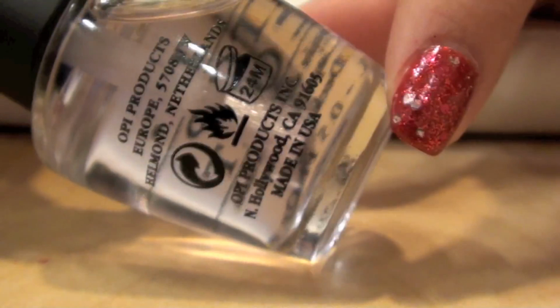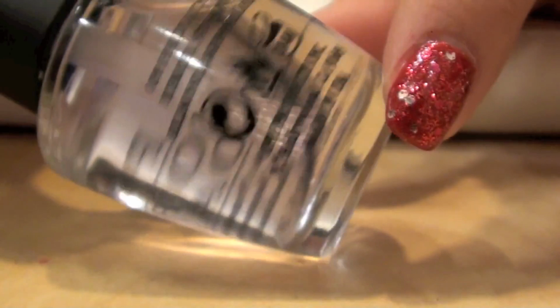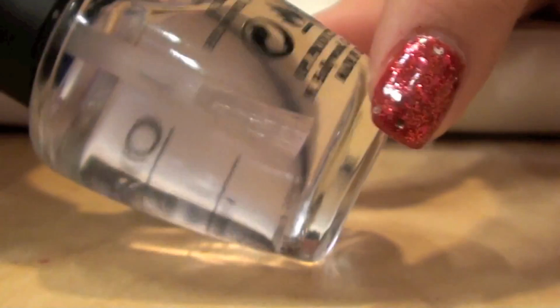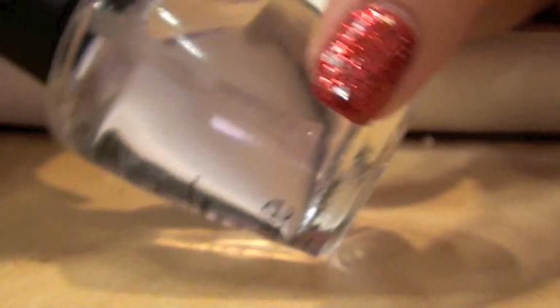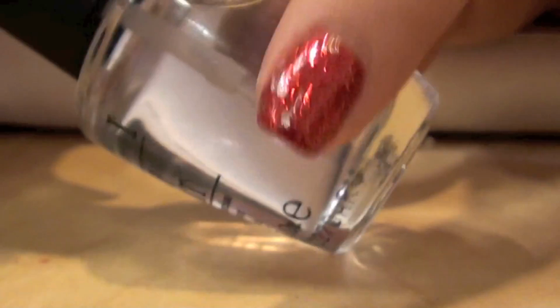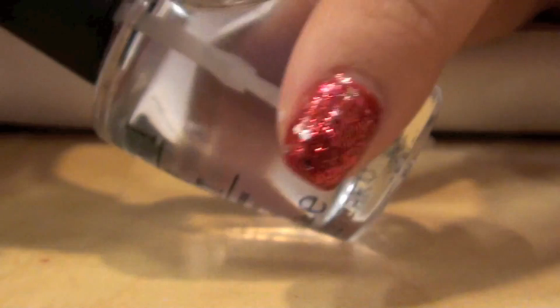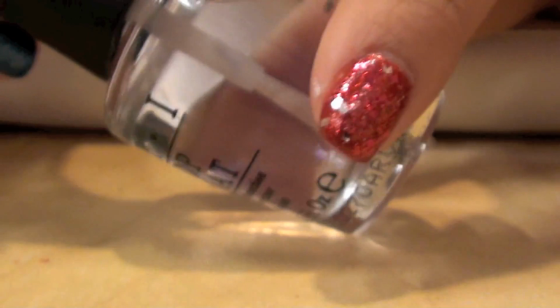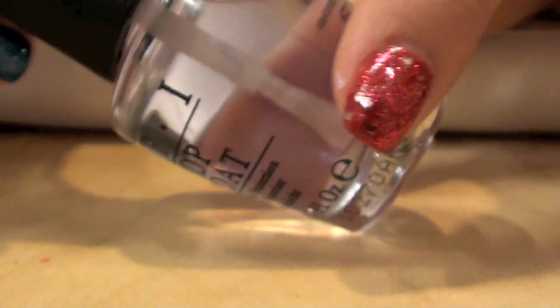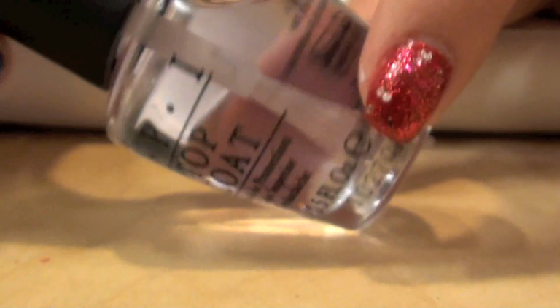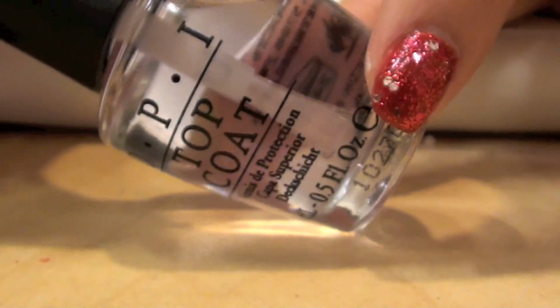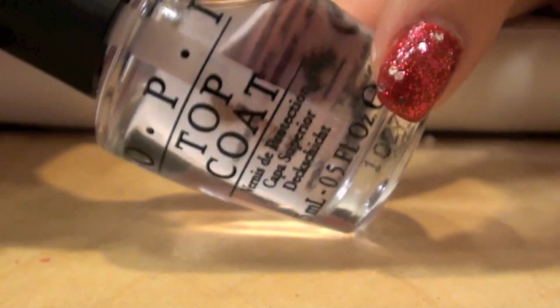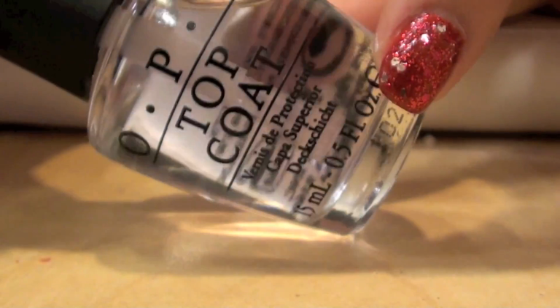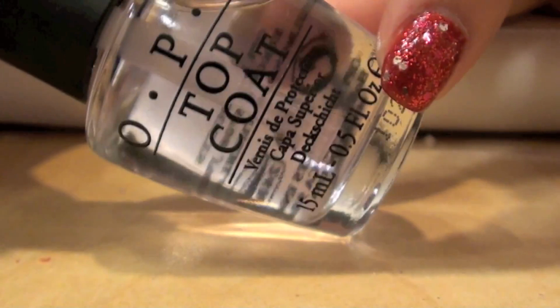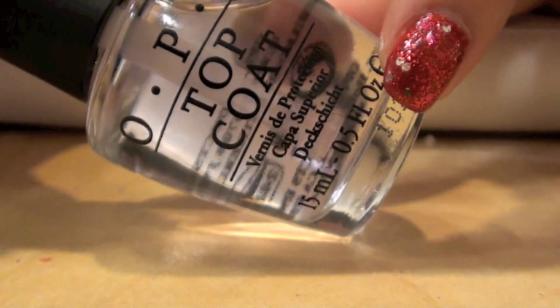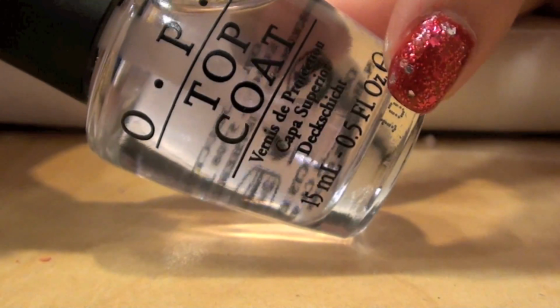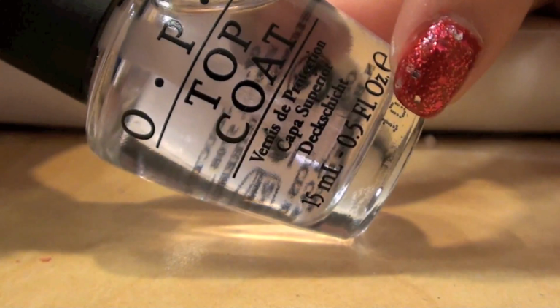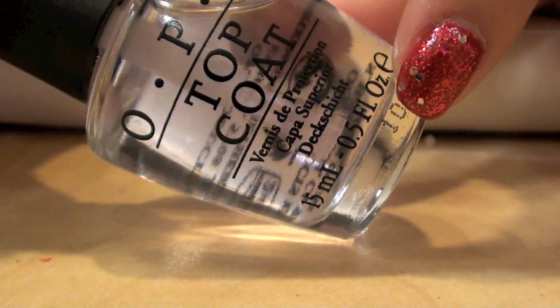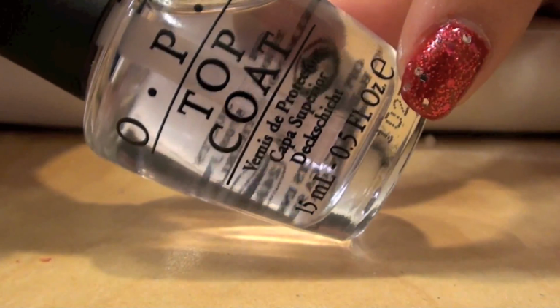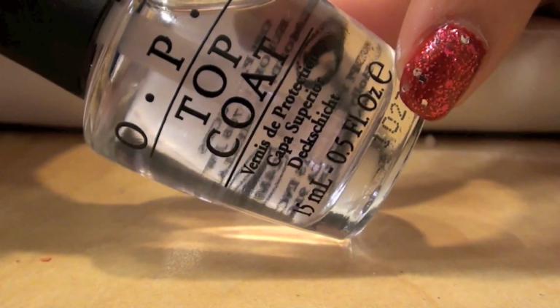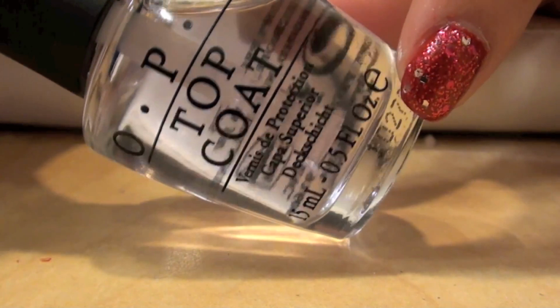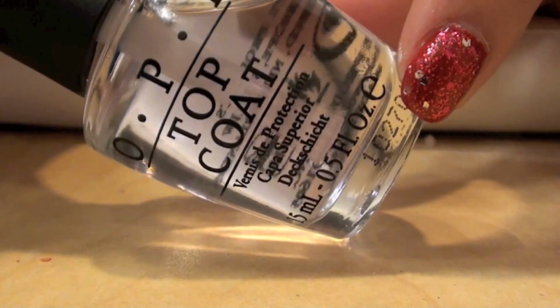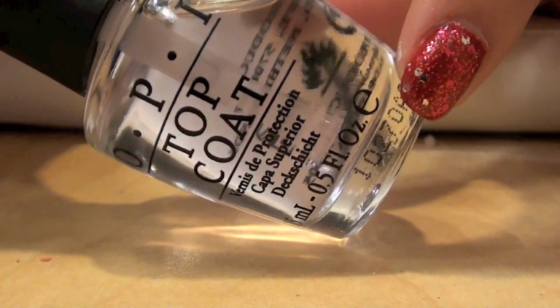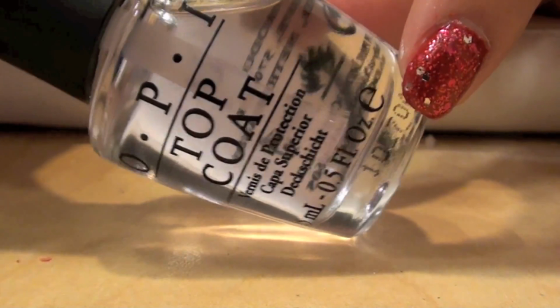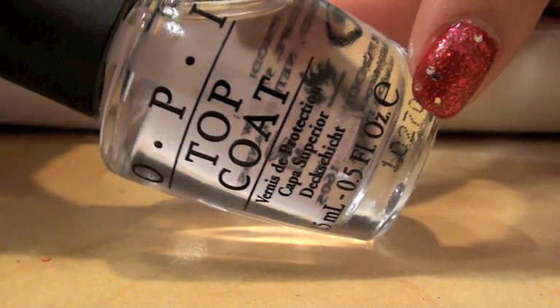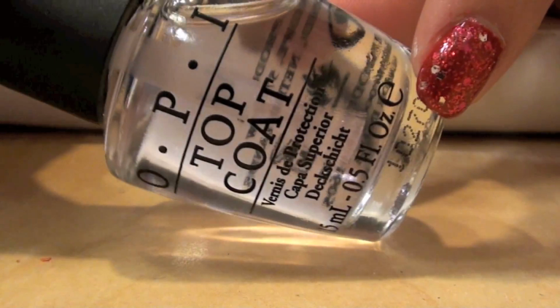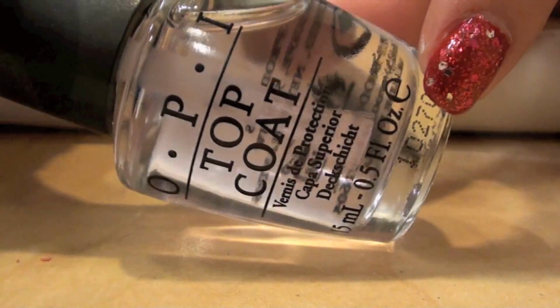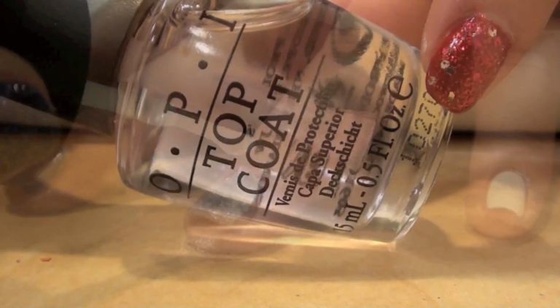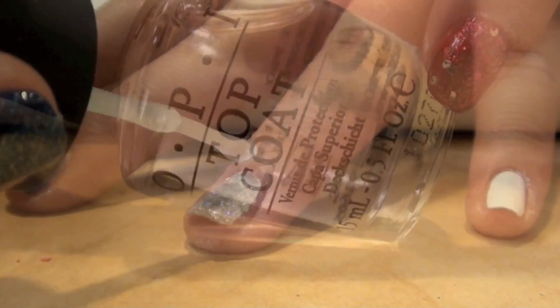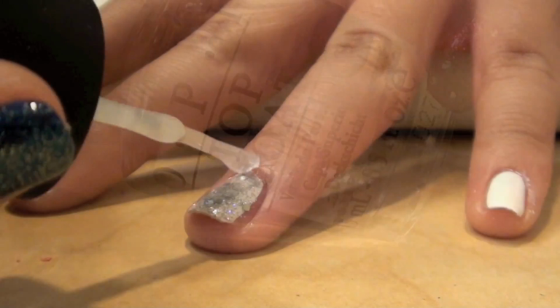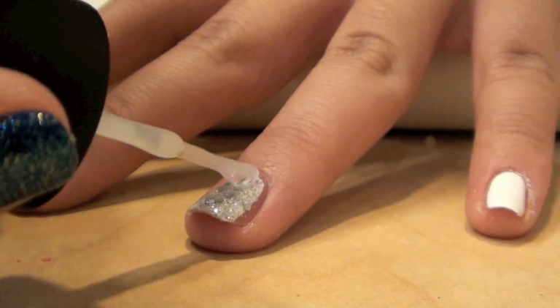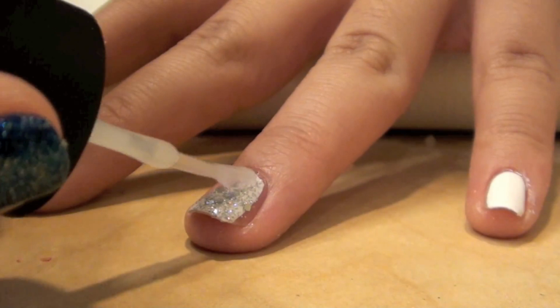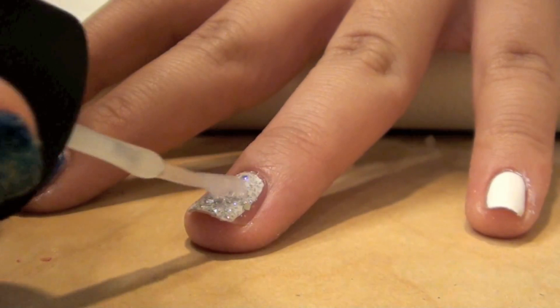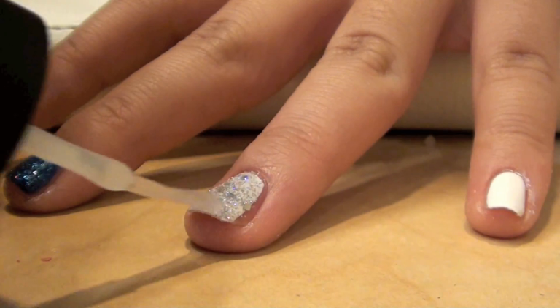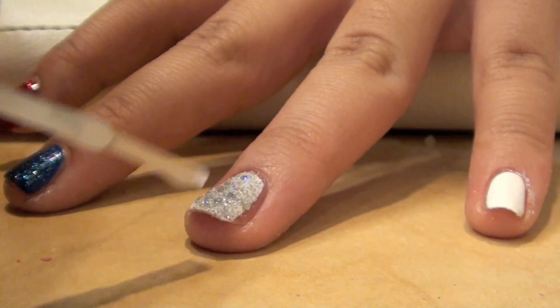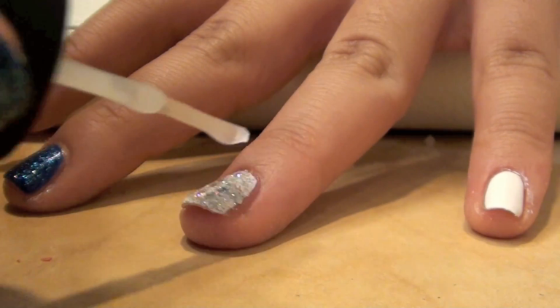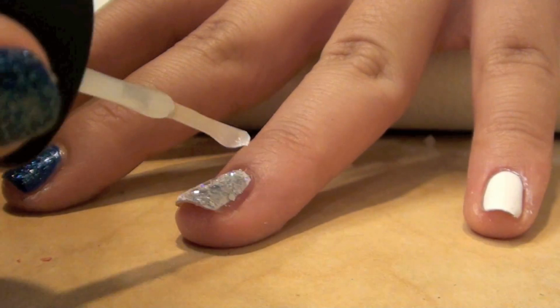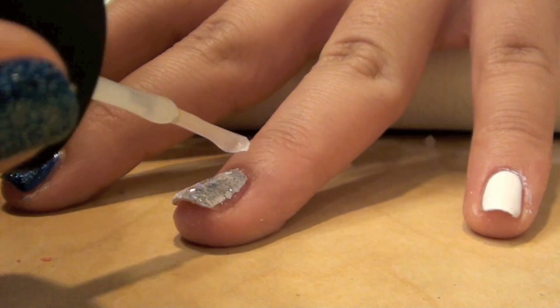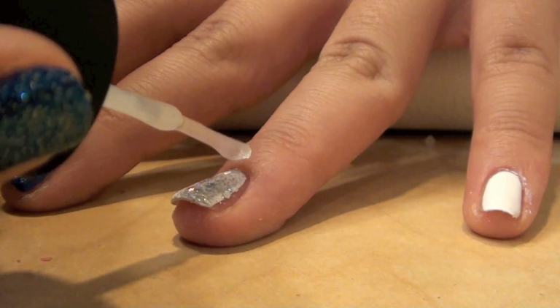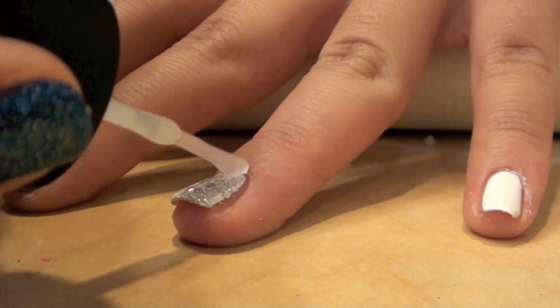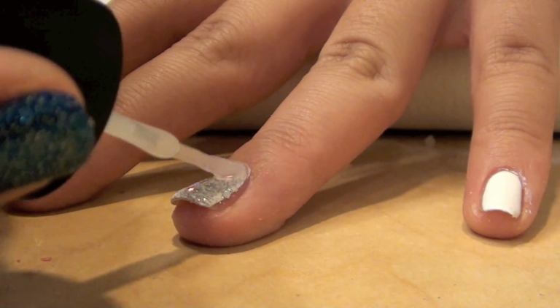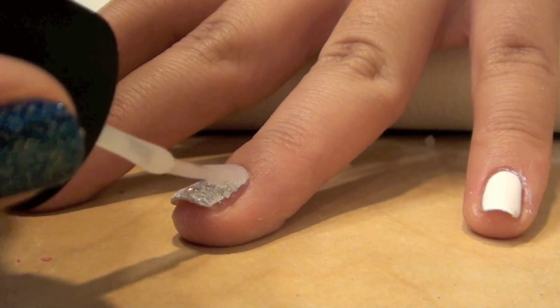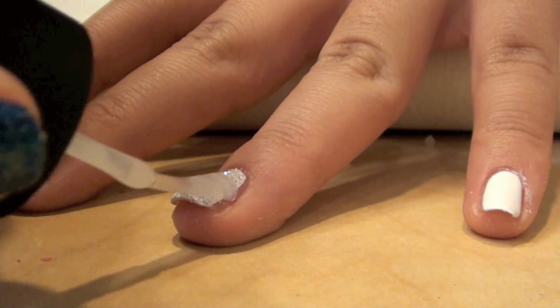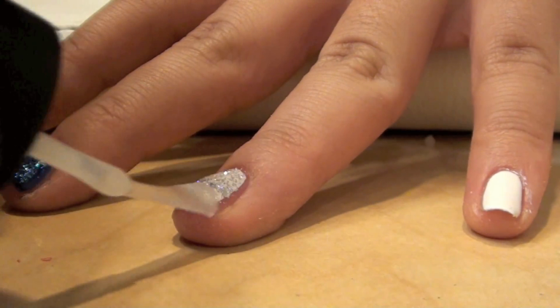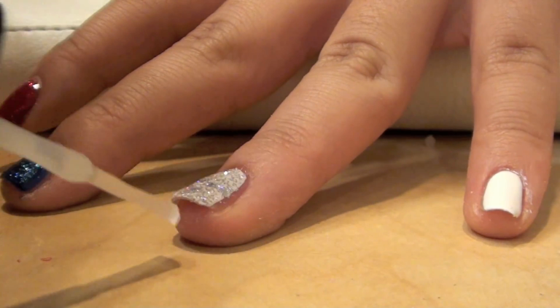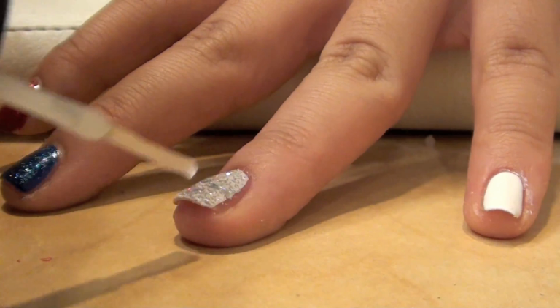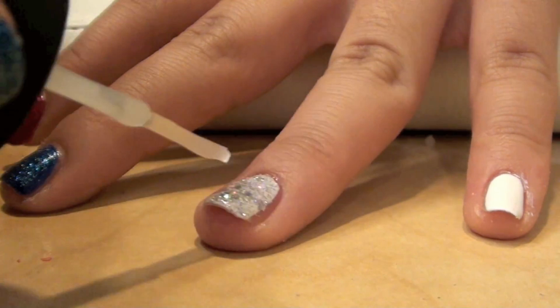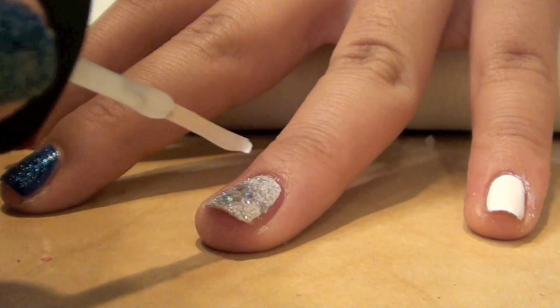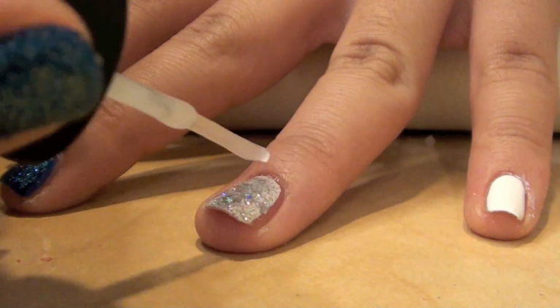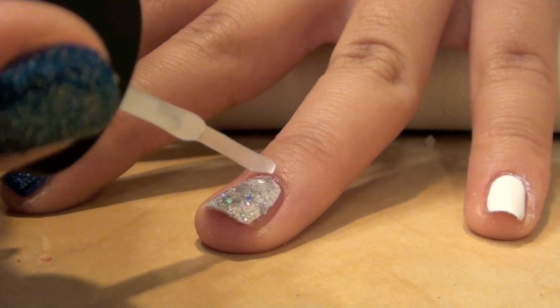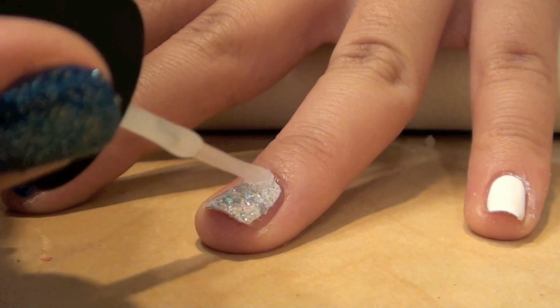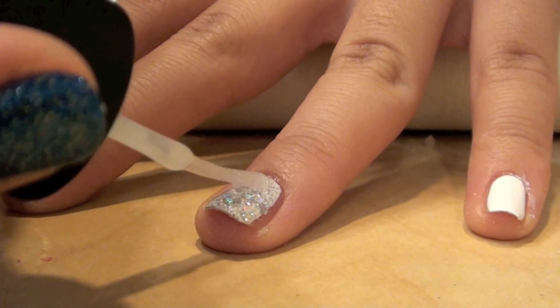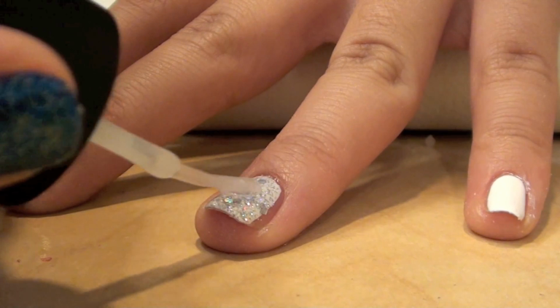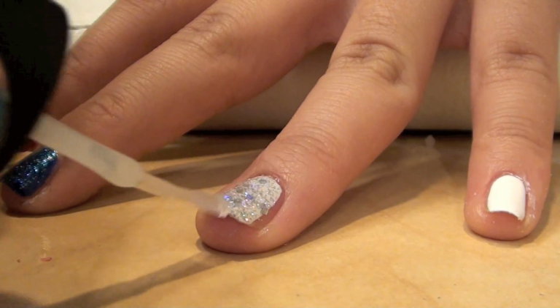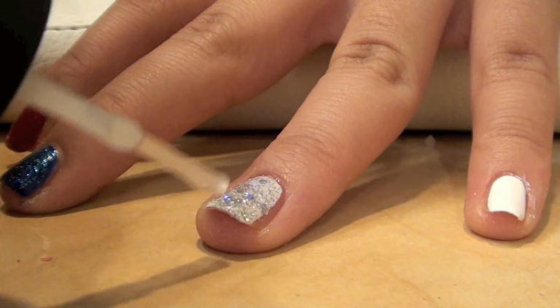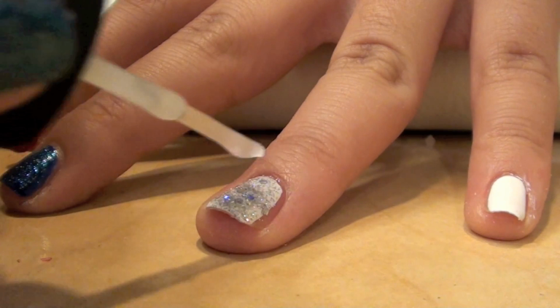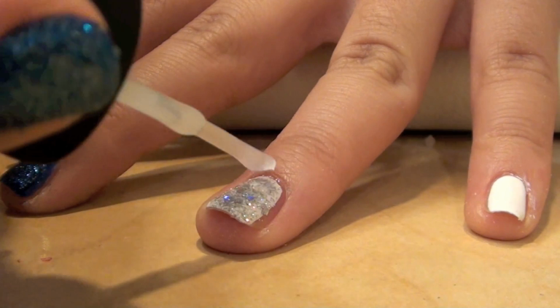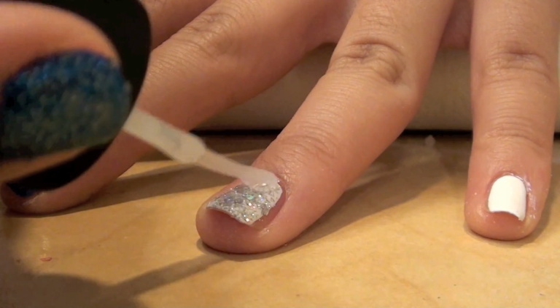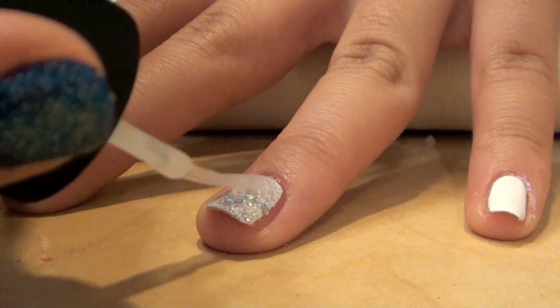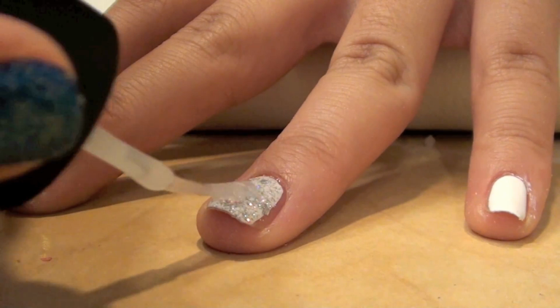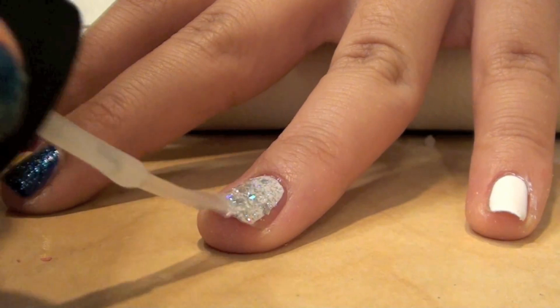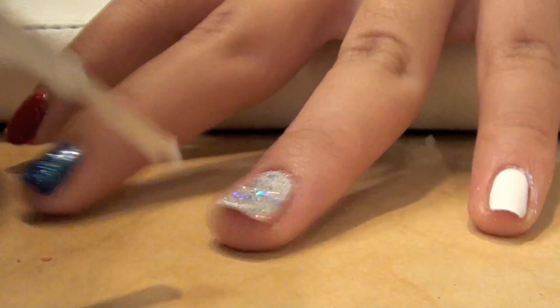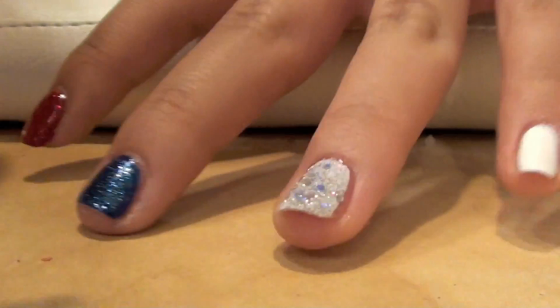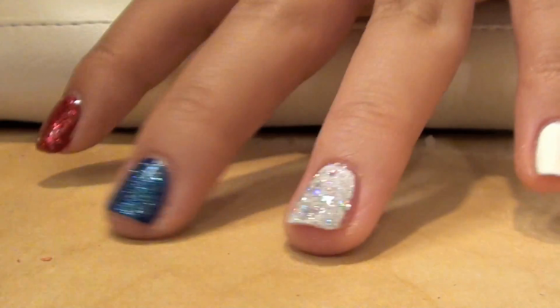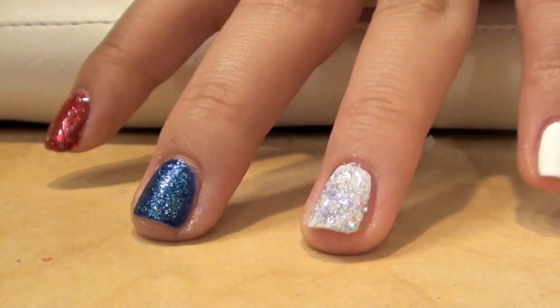Now taking a regular top coat, I'm going to be applying it to my pointer finger, middle finger, and ring finger.